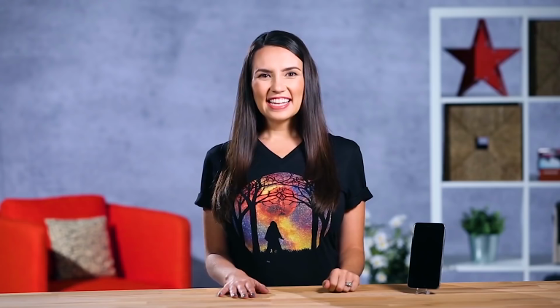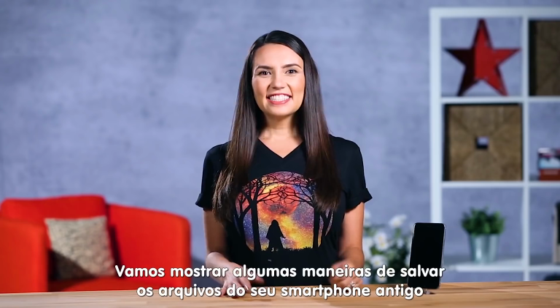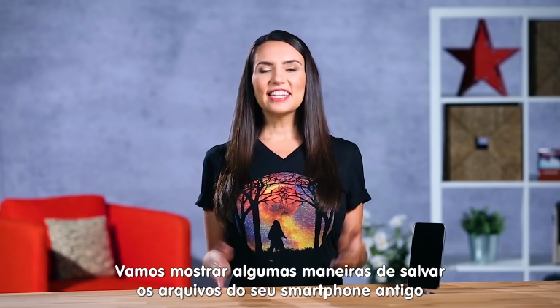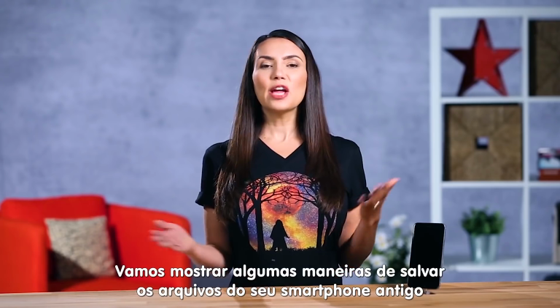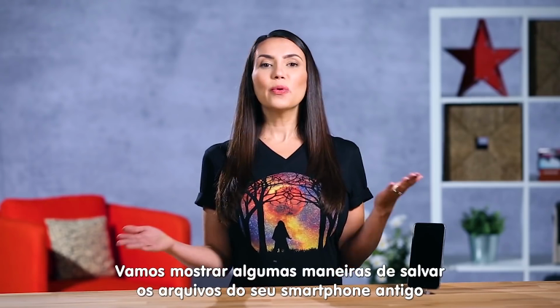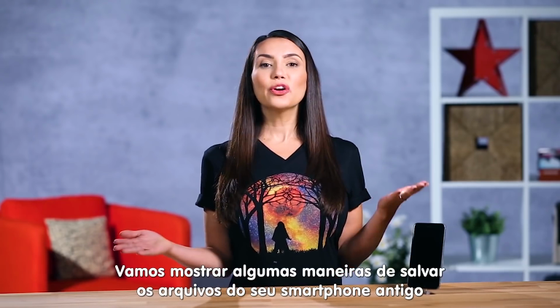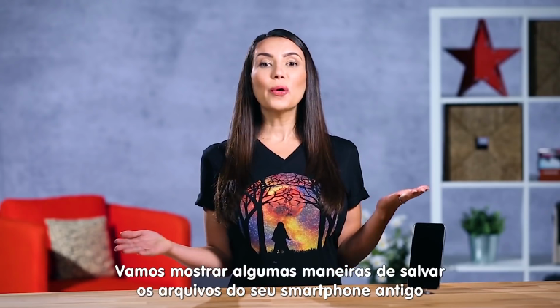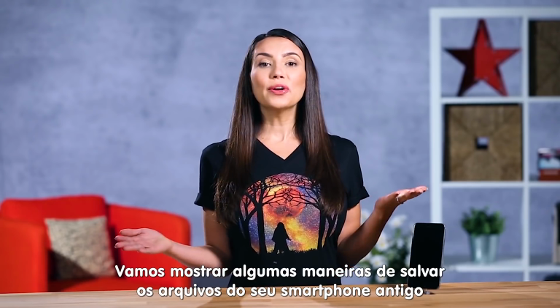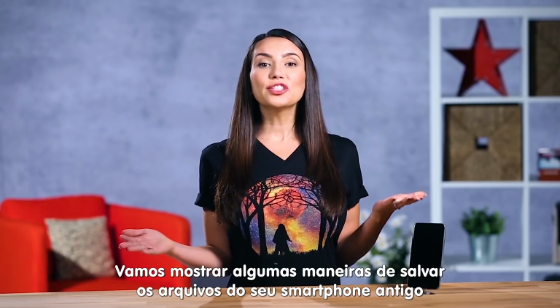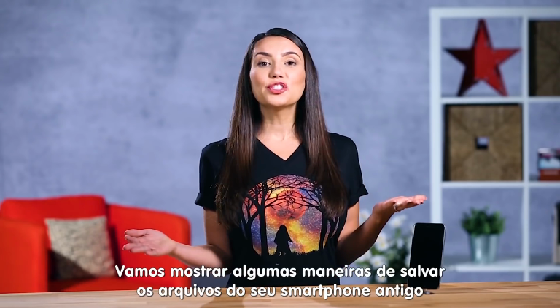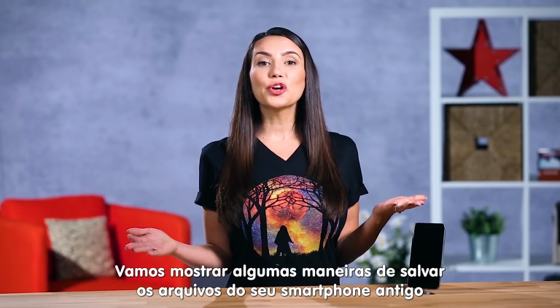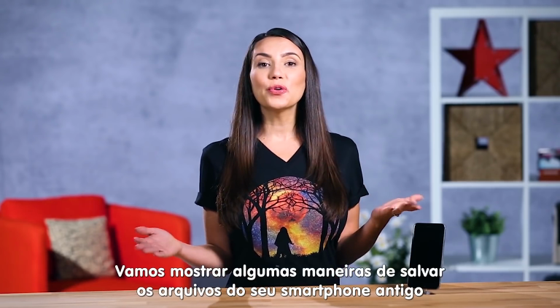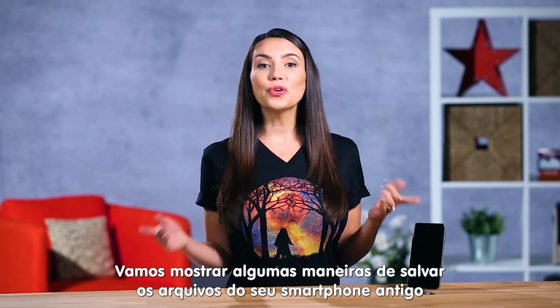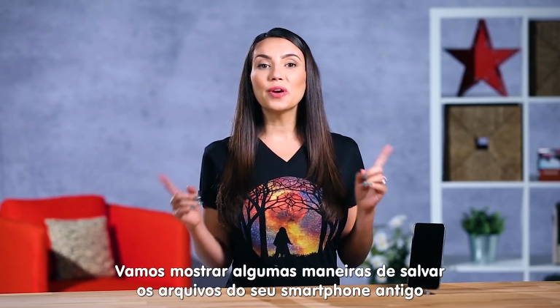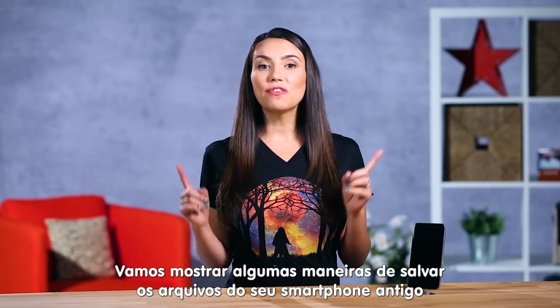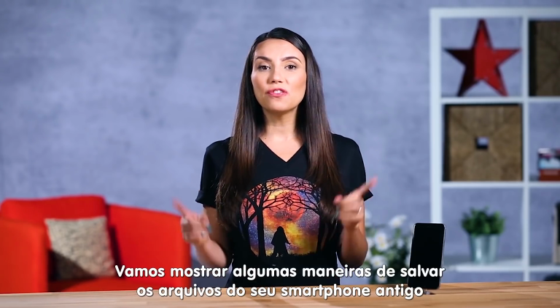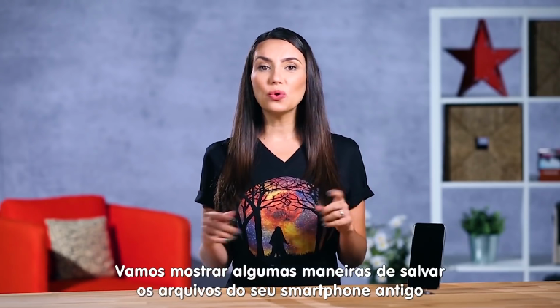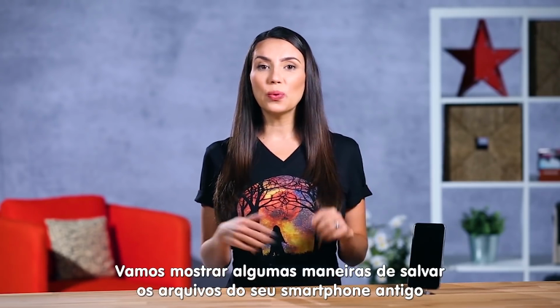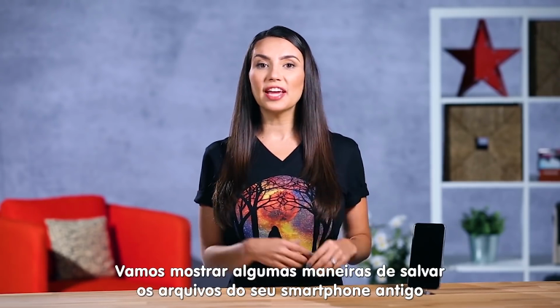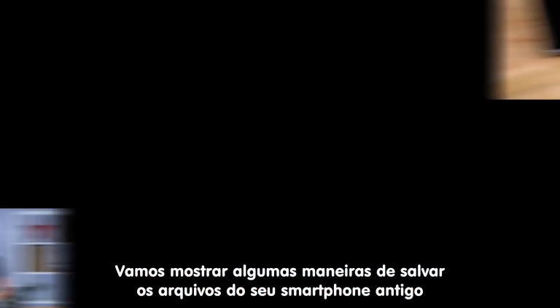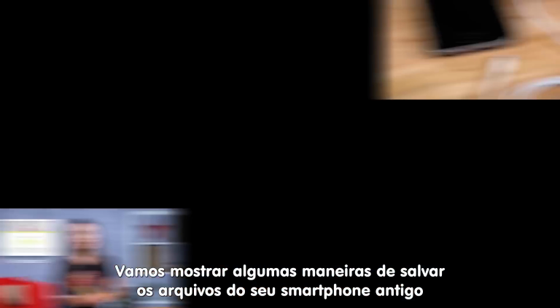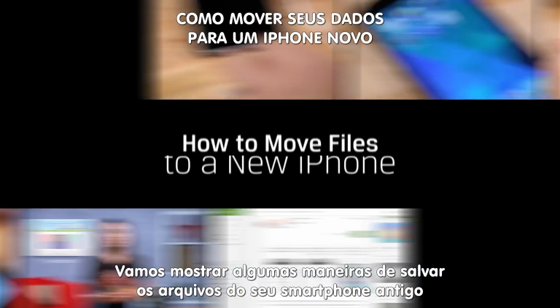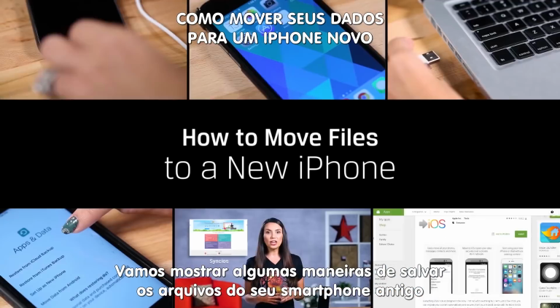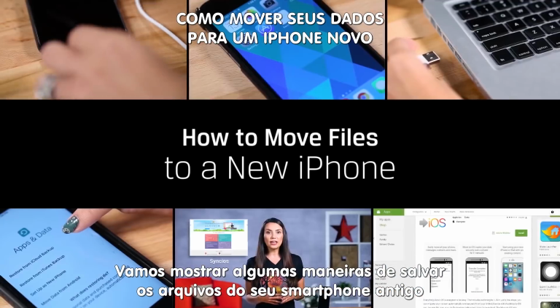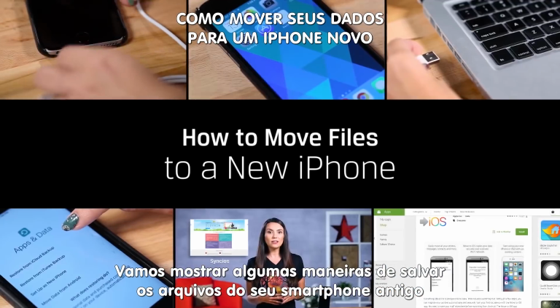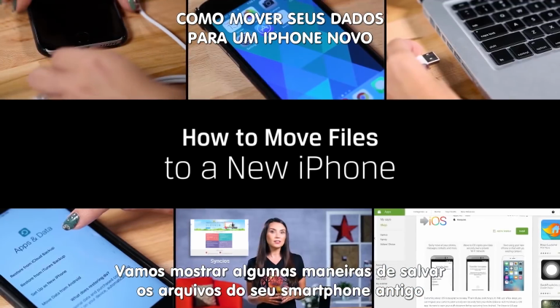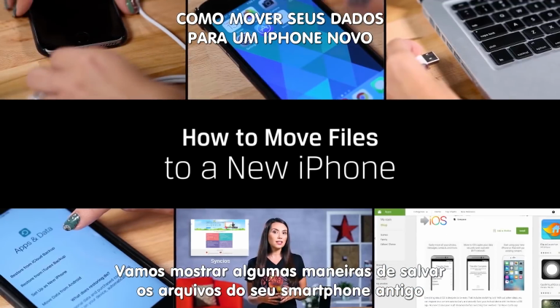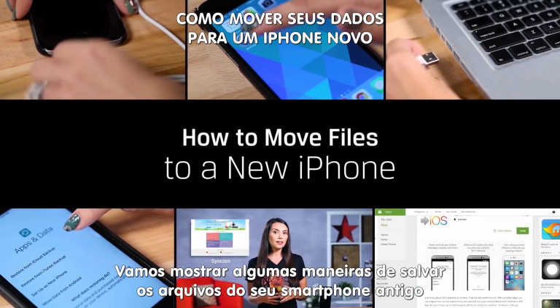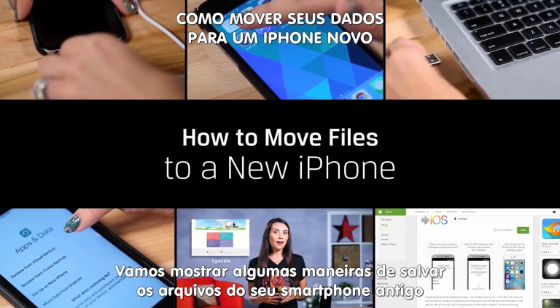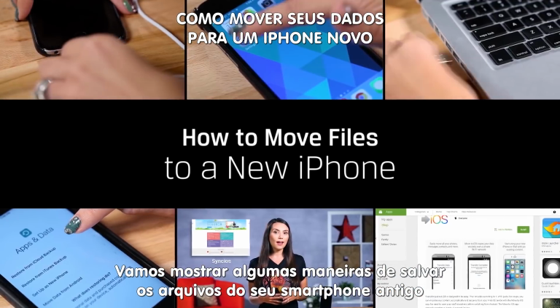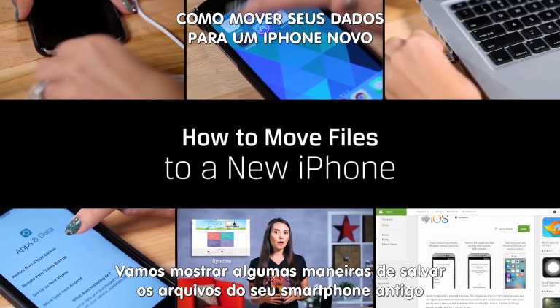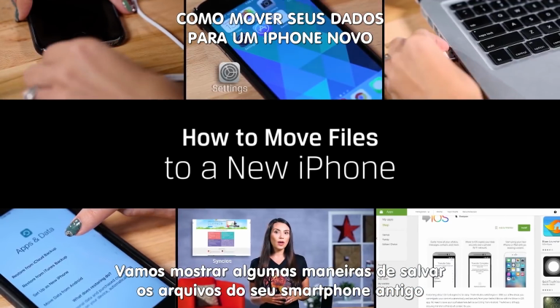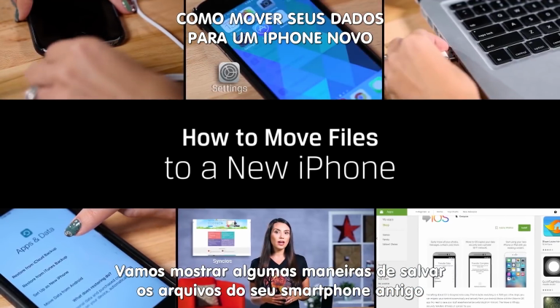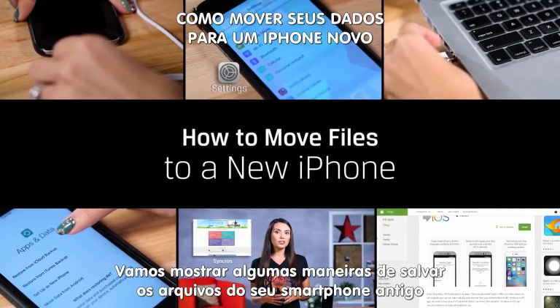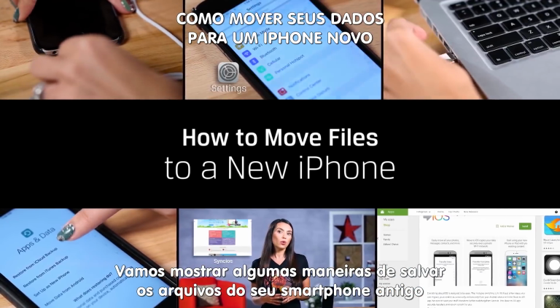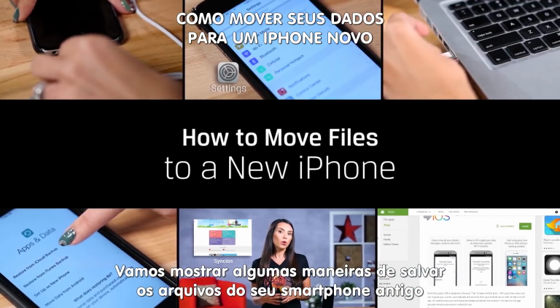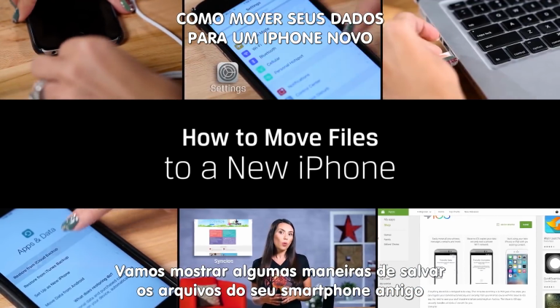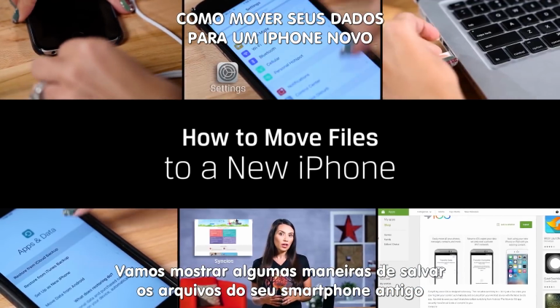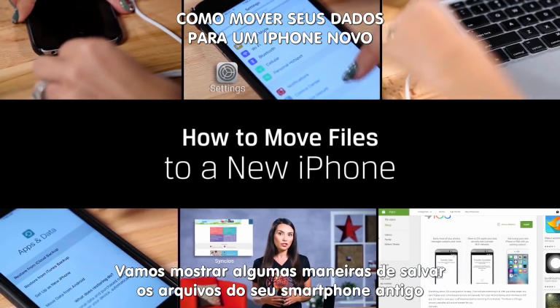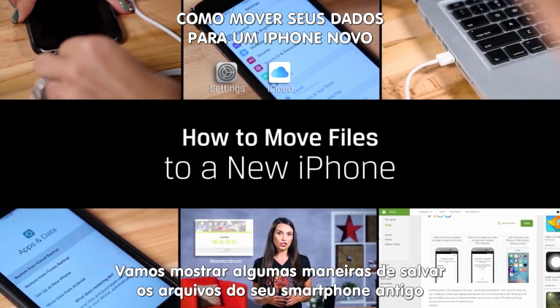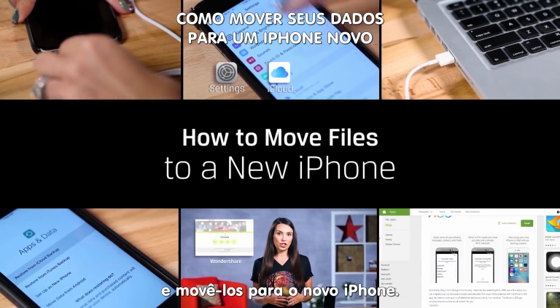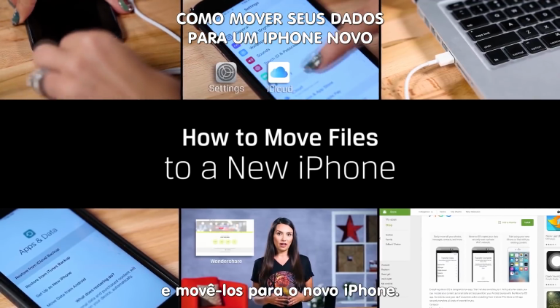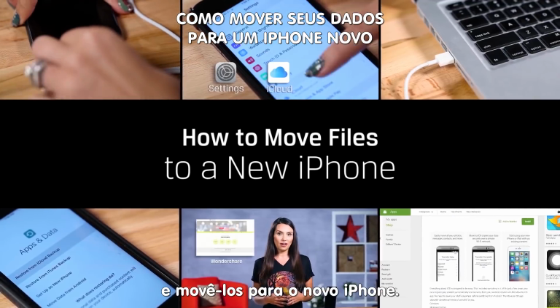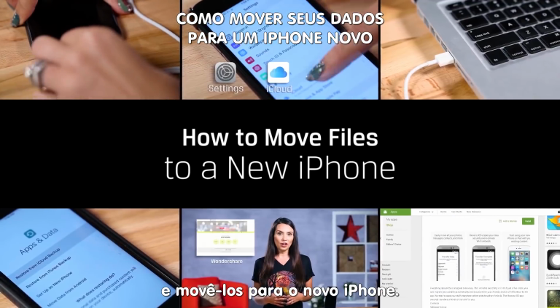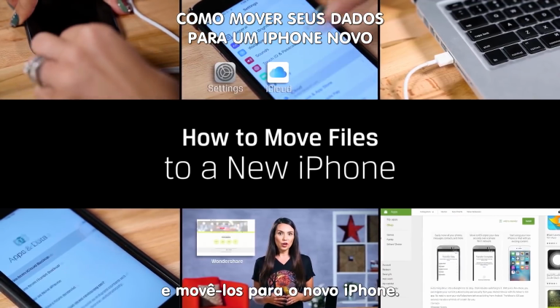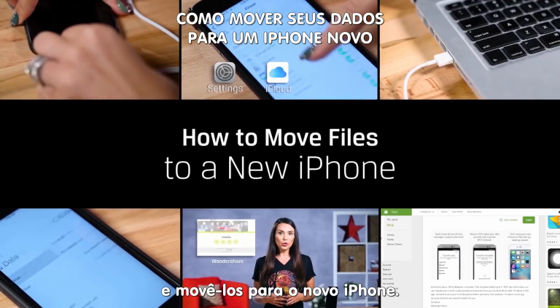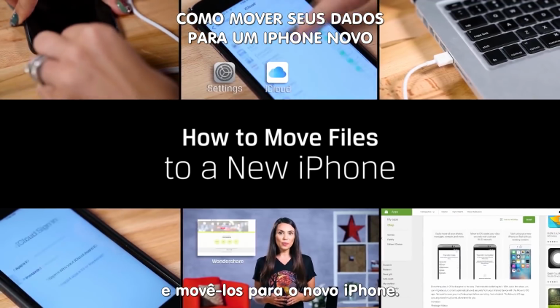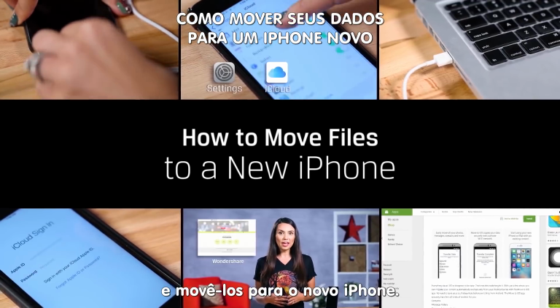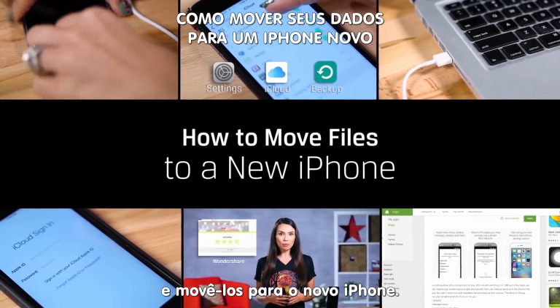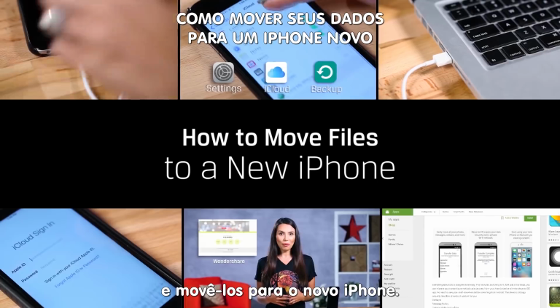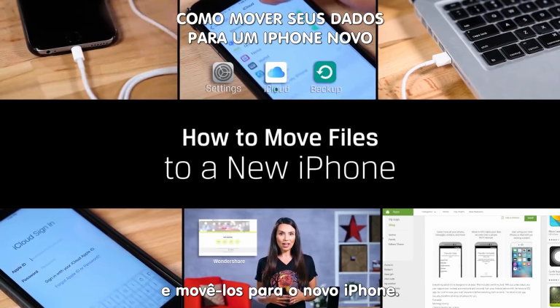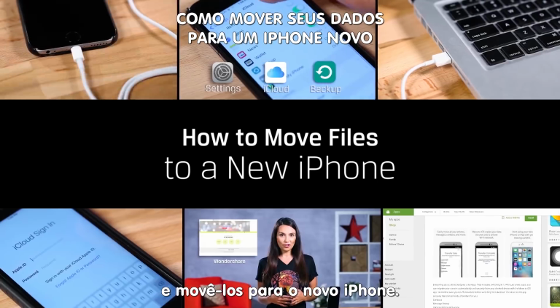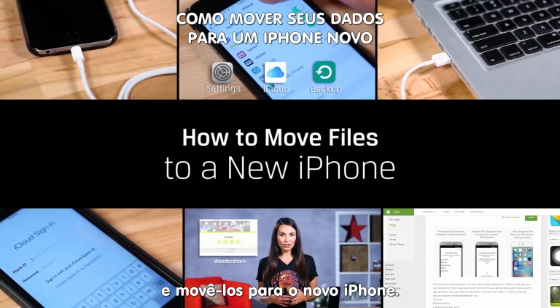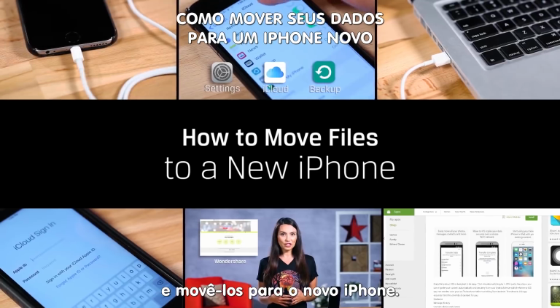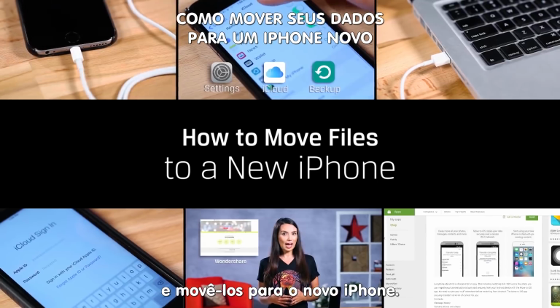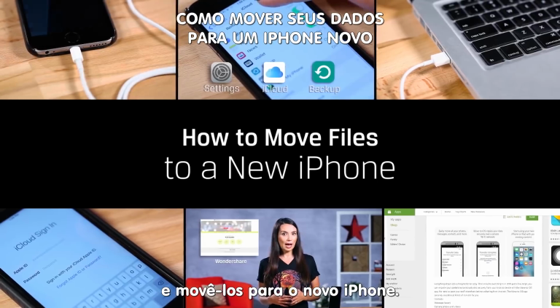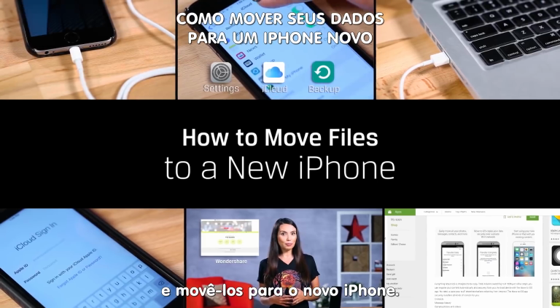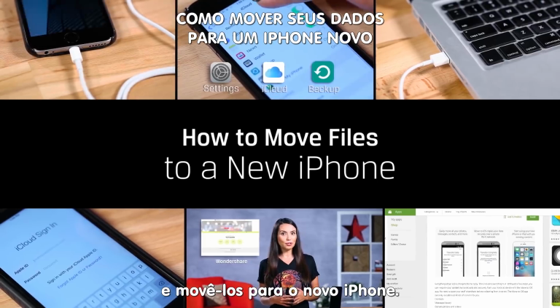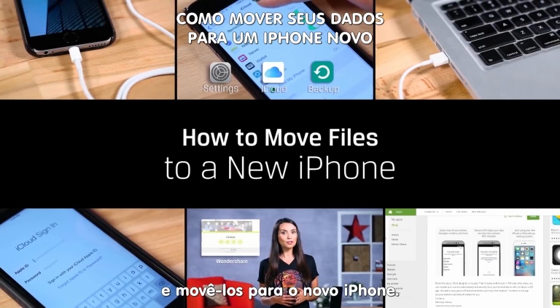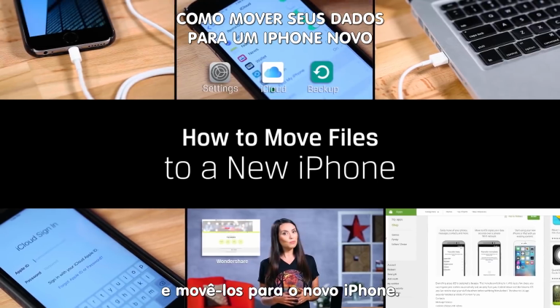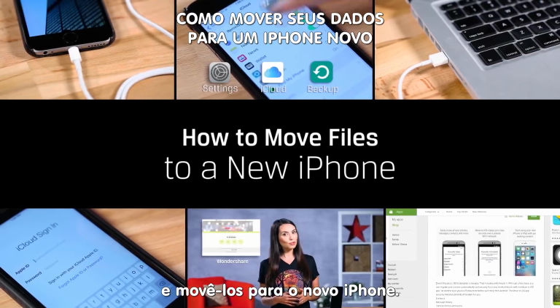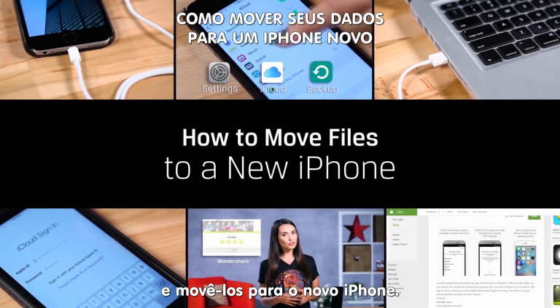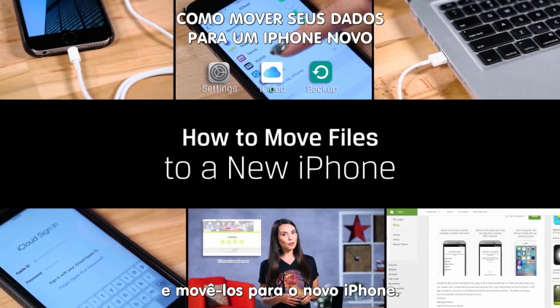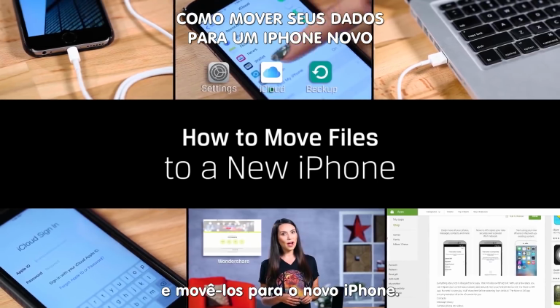Today we're going to show you a few ways to pack up the files from last year's phone and move them over to your shiny new iDevice.